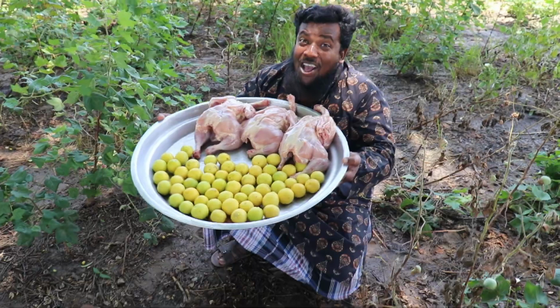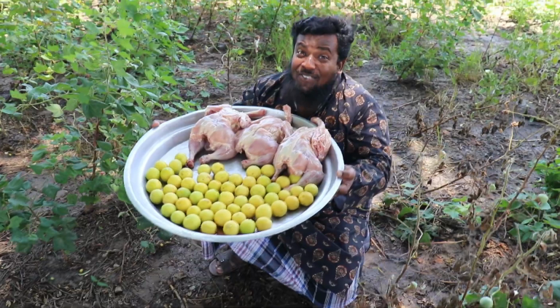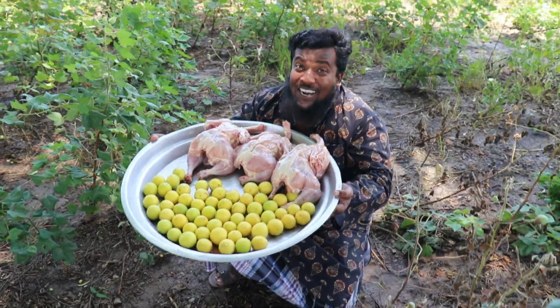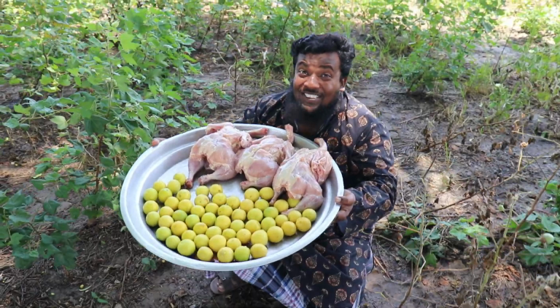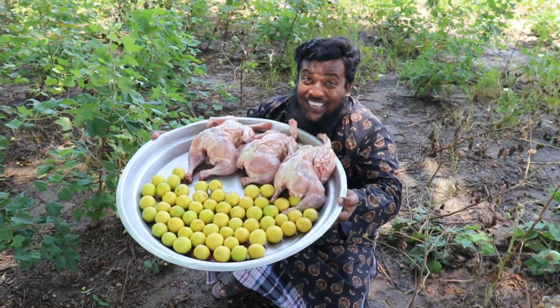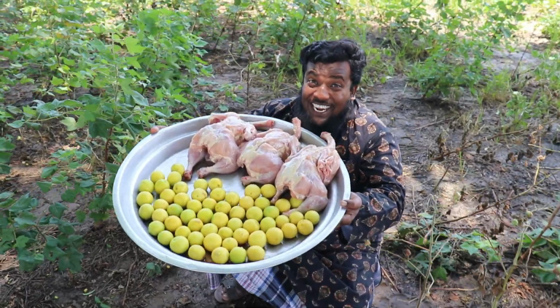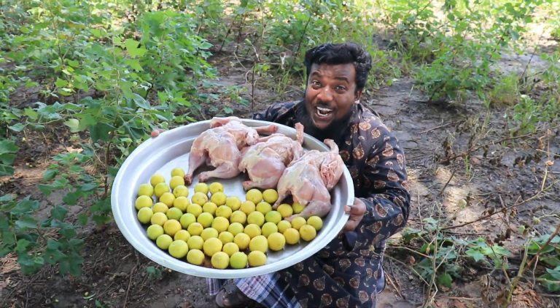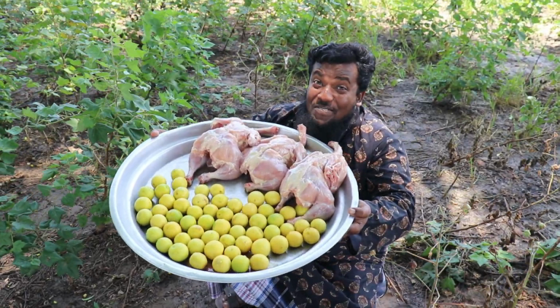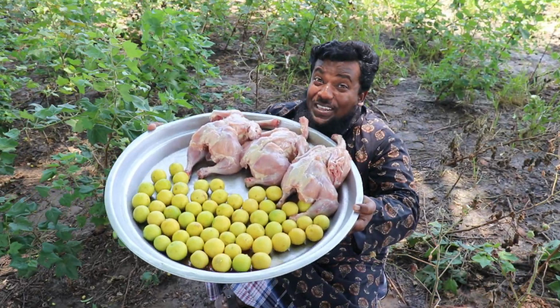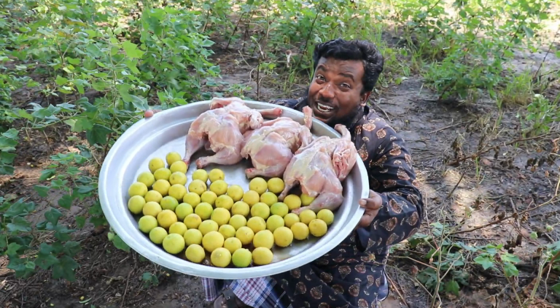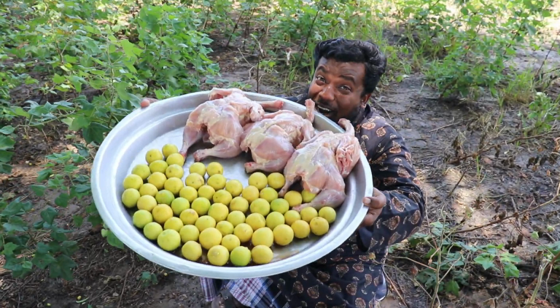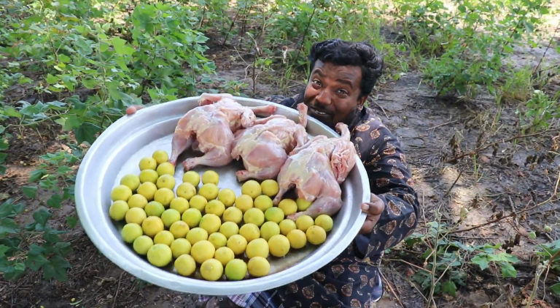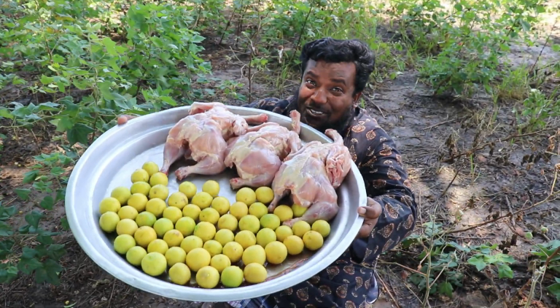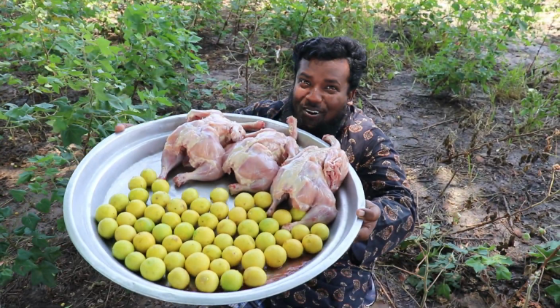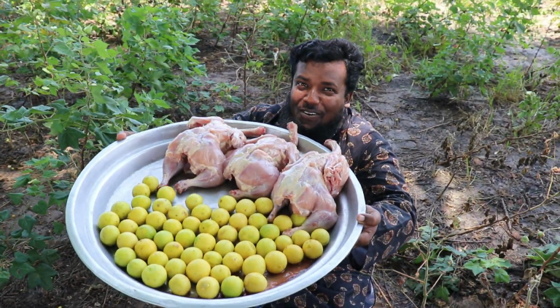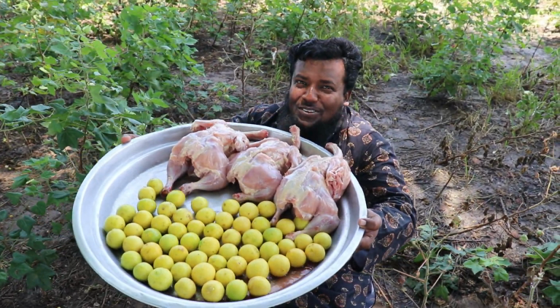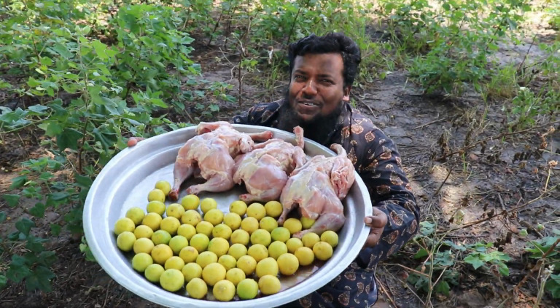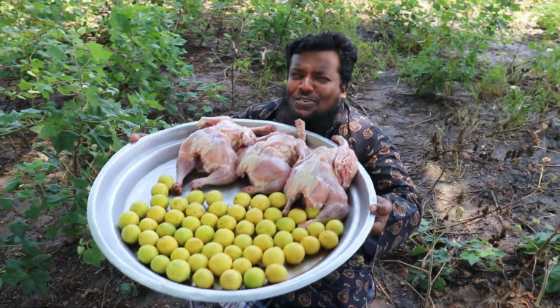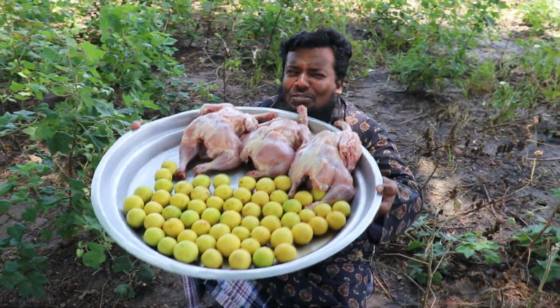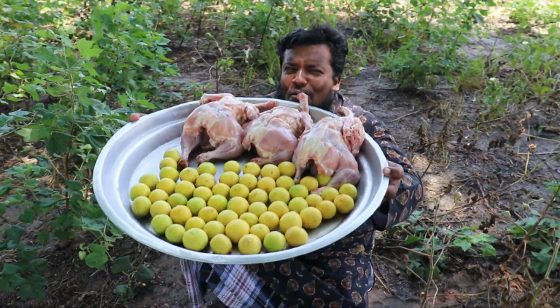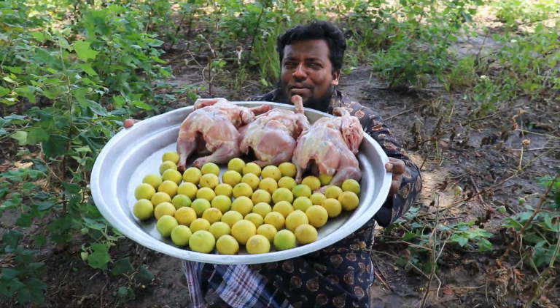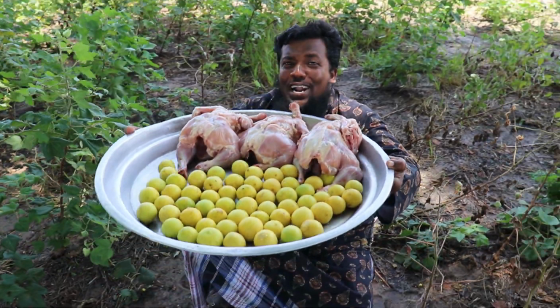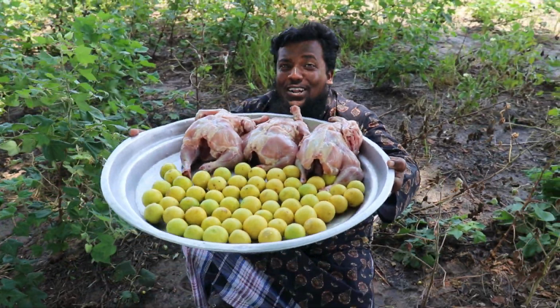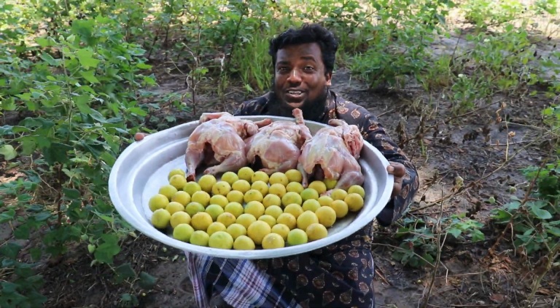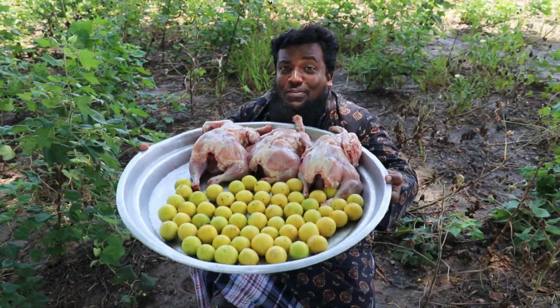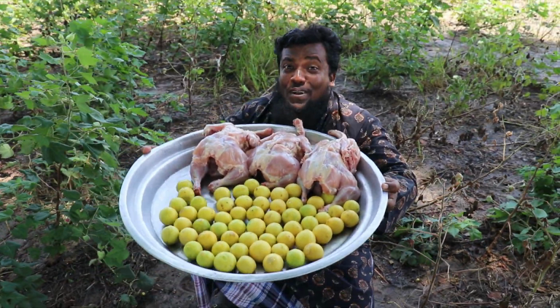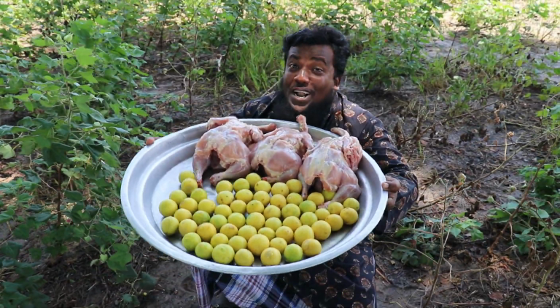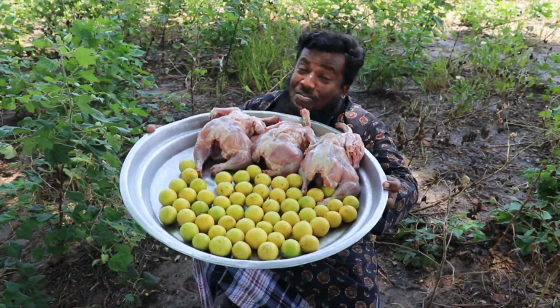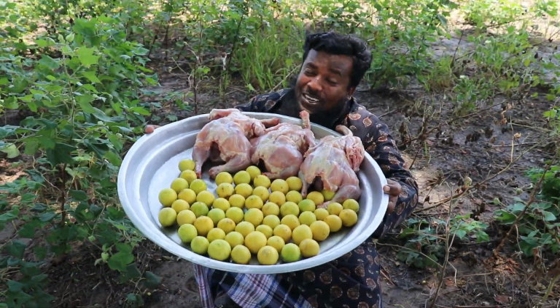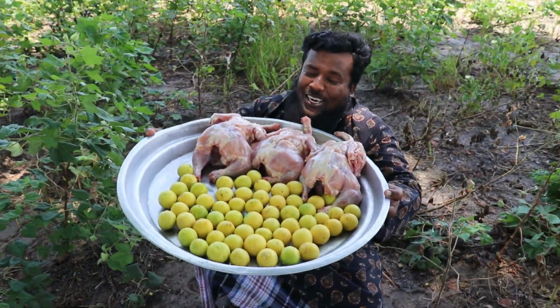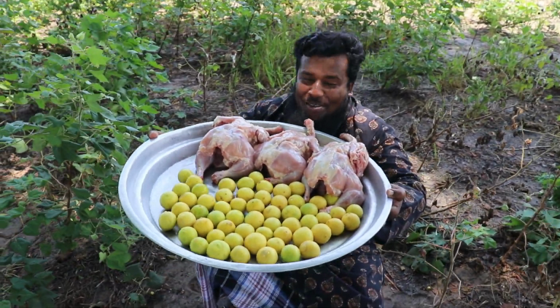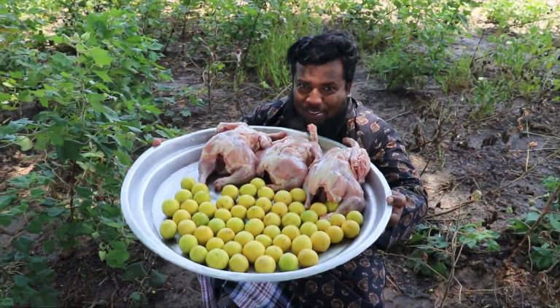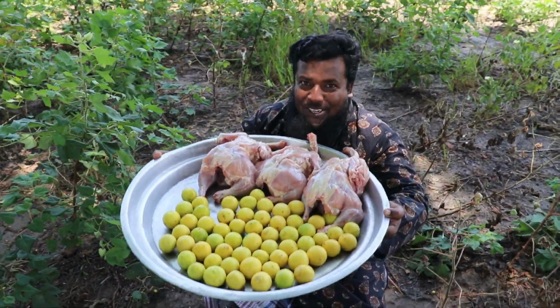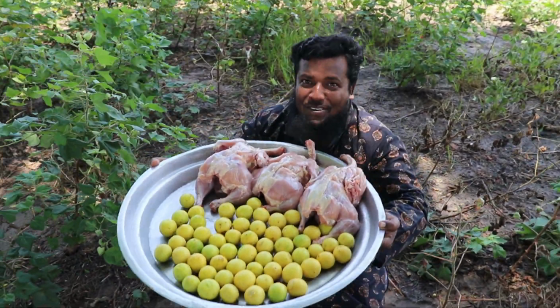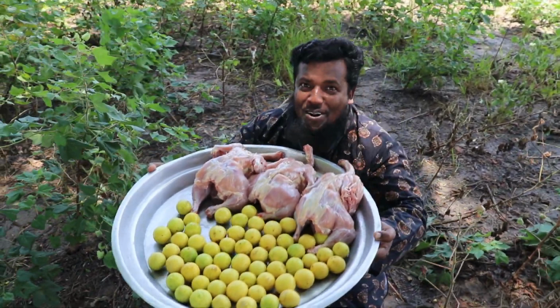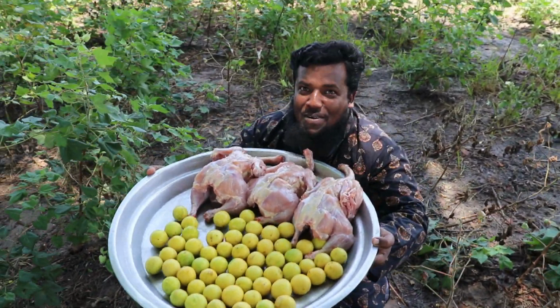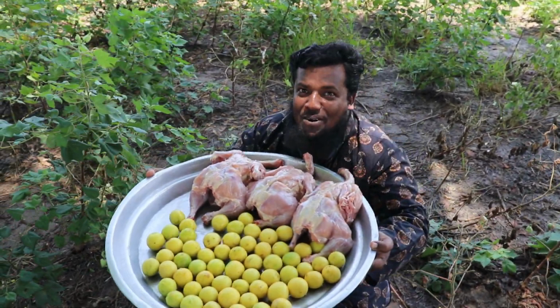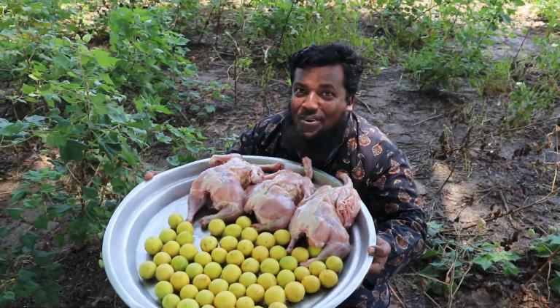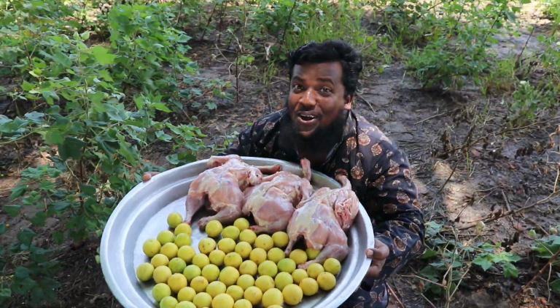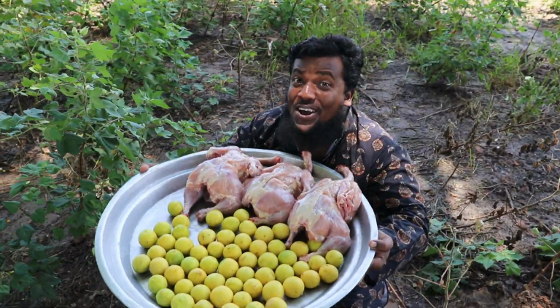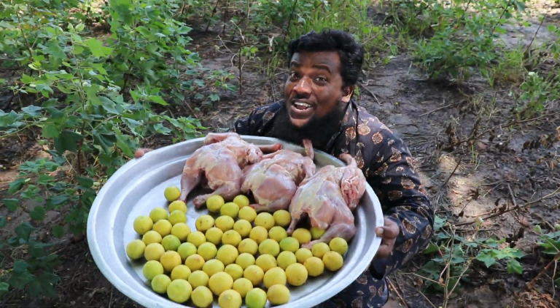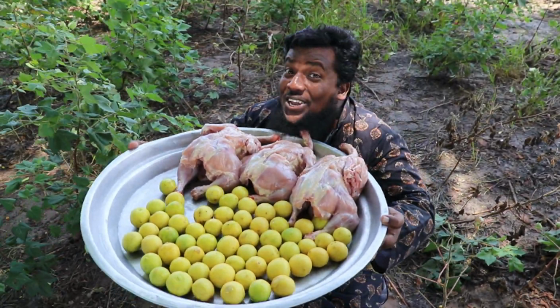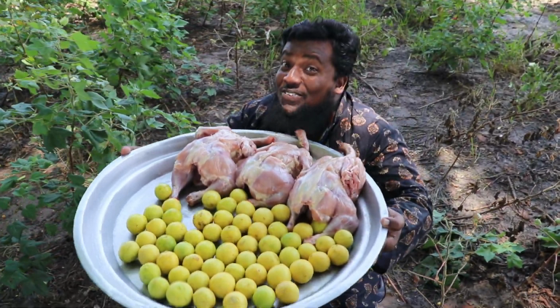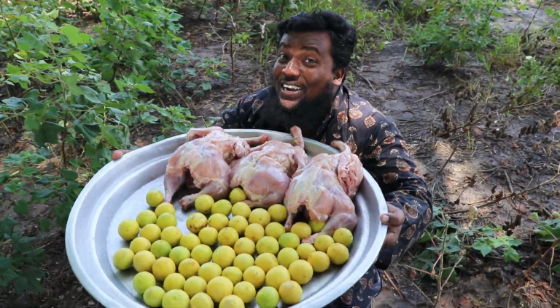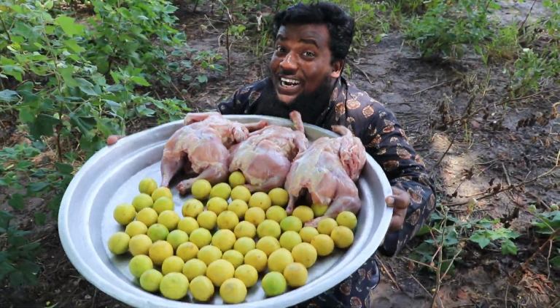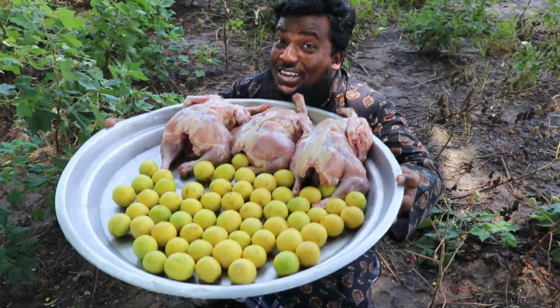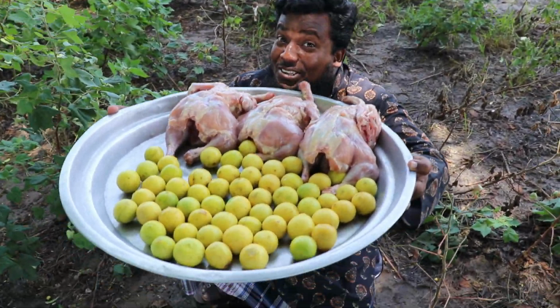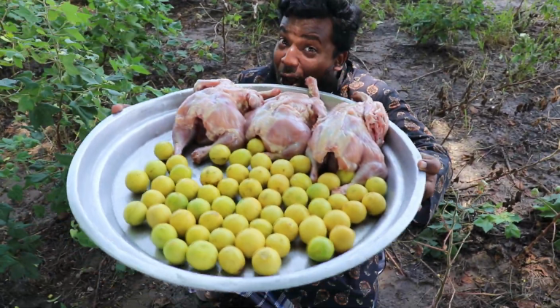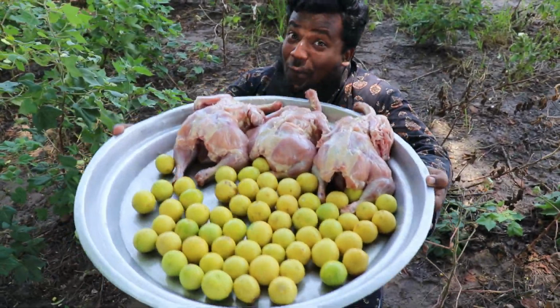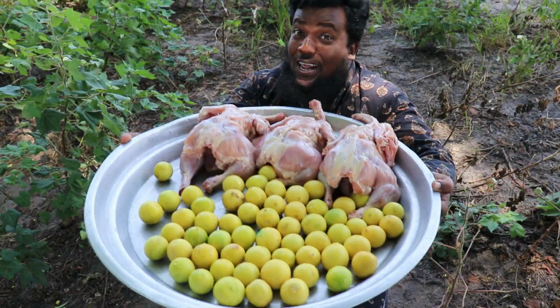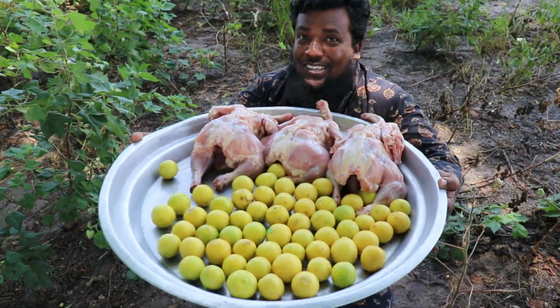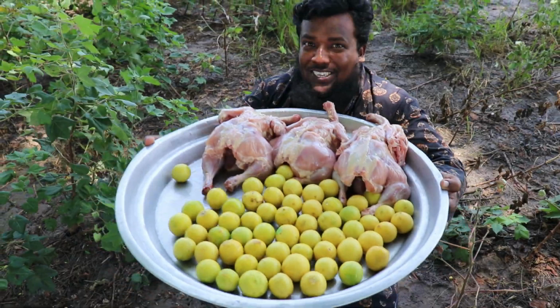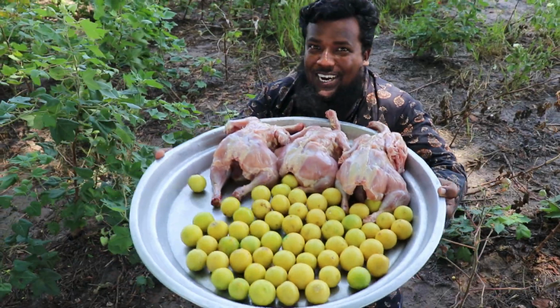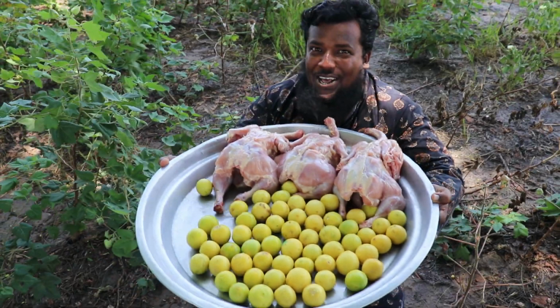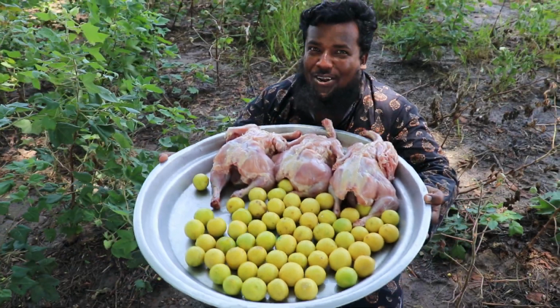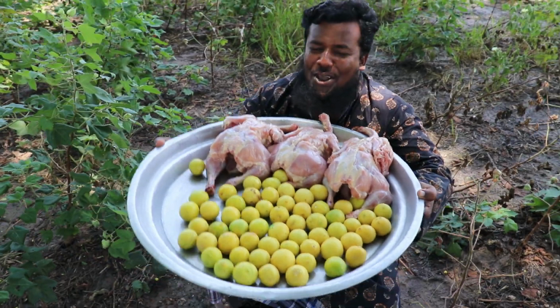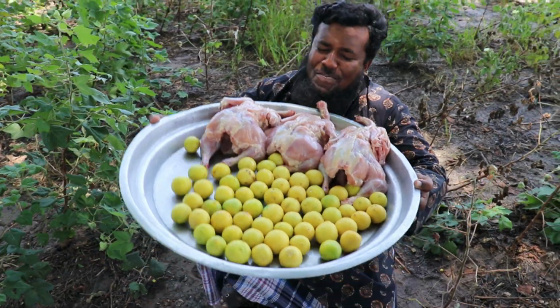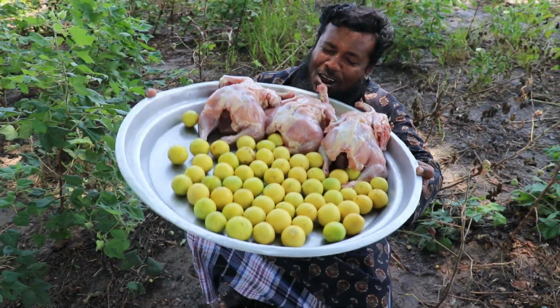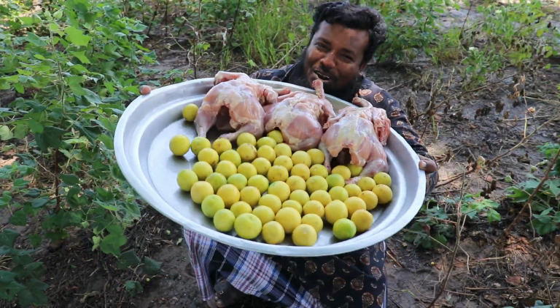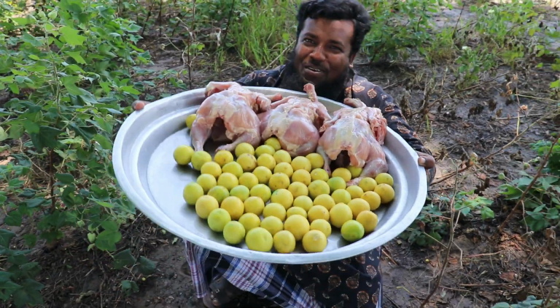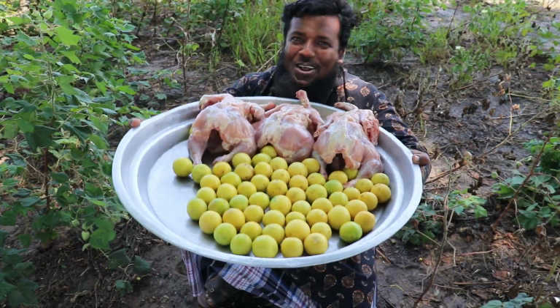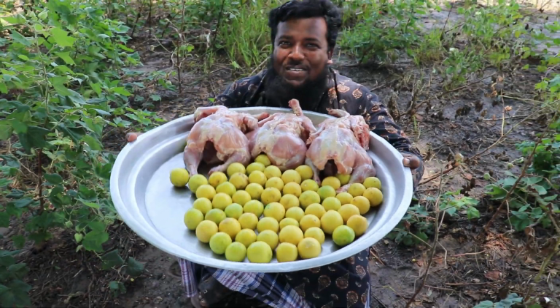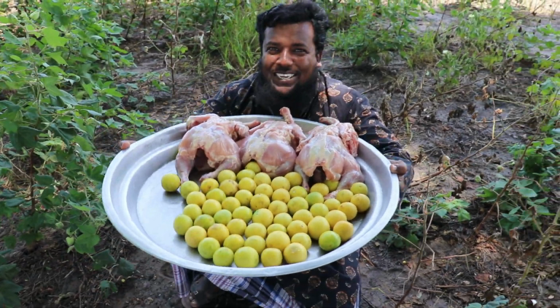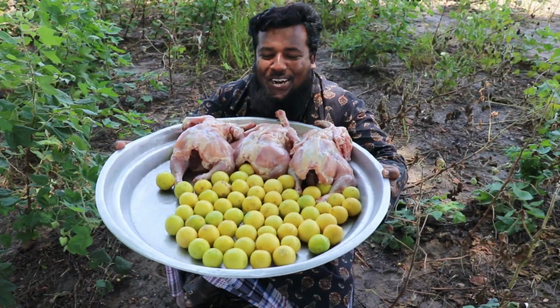Hi friends, we are going to show you a super nice recipe of lemon chicken in this video. If you want to eat the chicken, let's see how we make the lemon chicken.